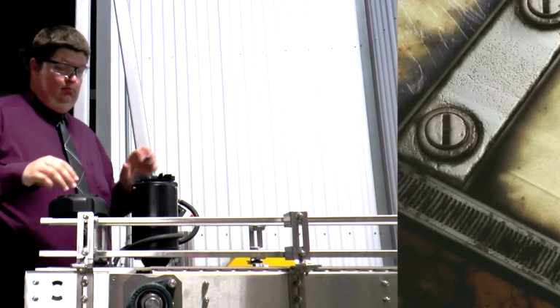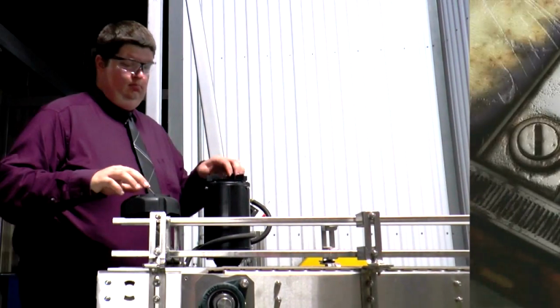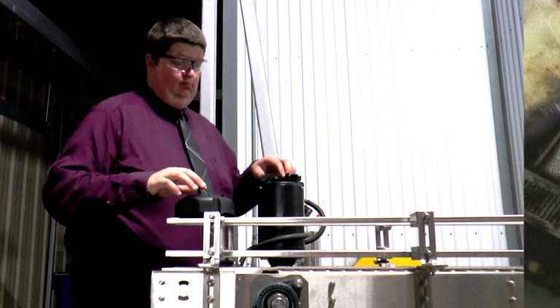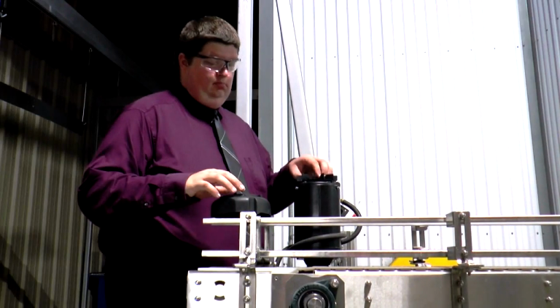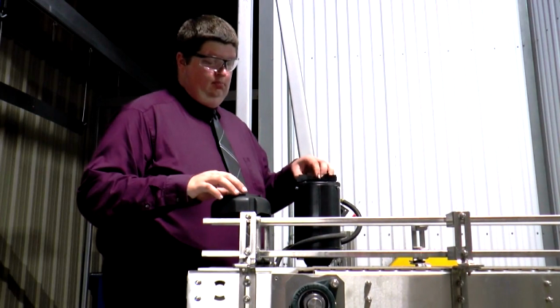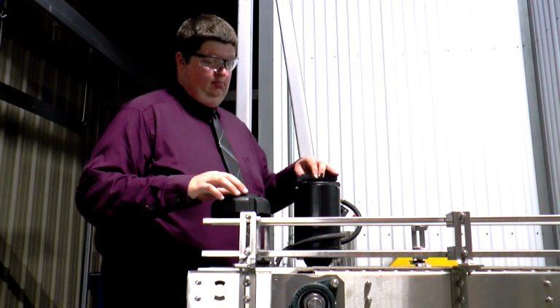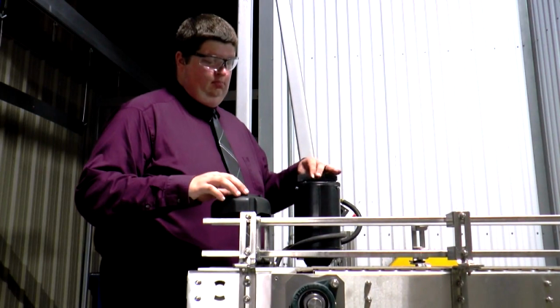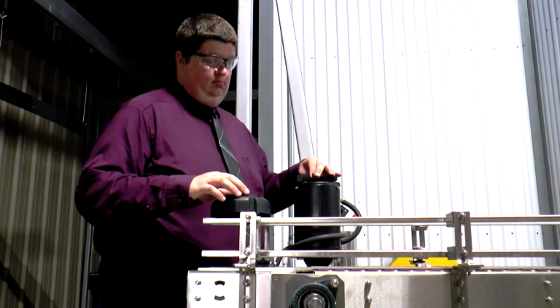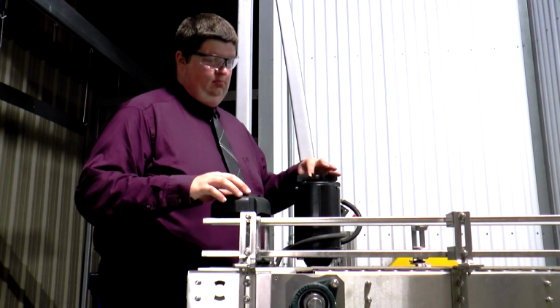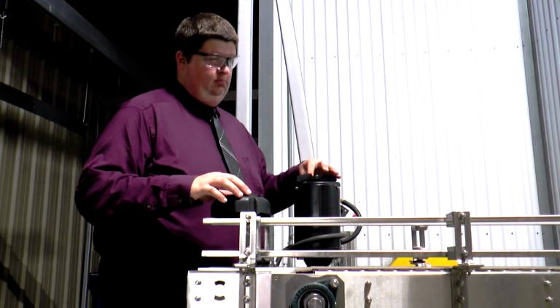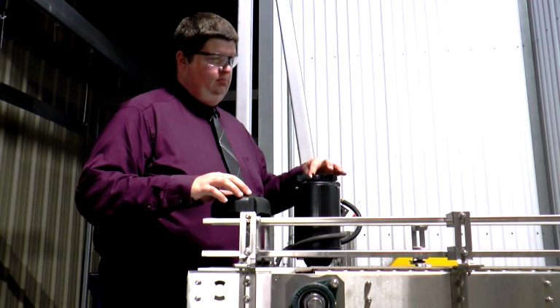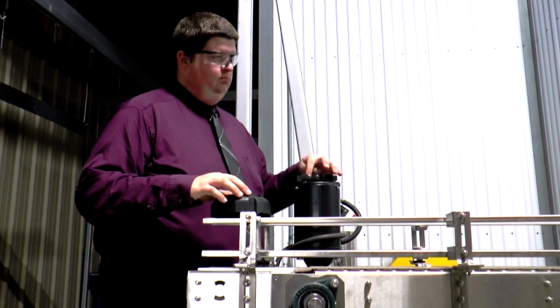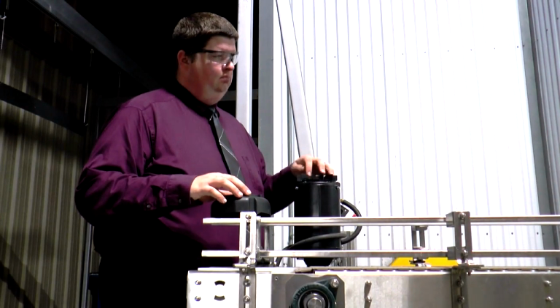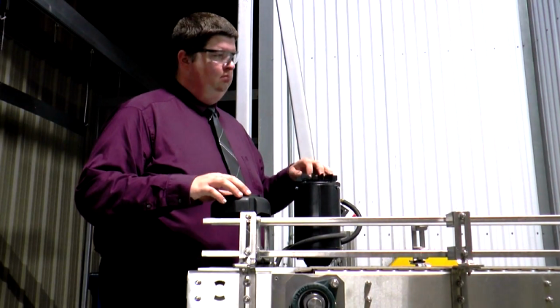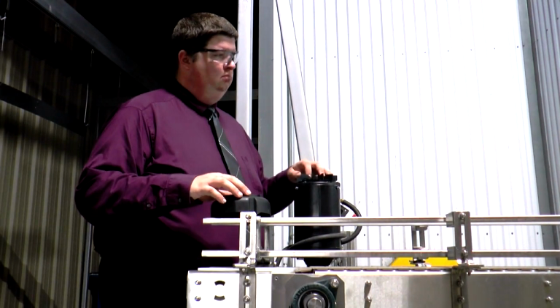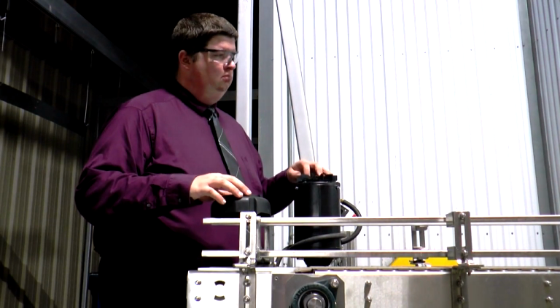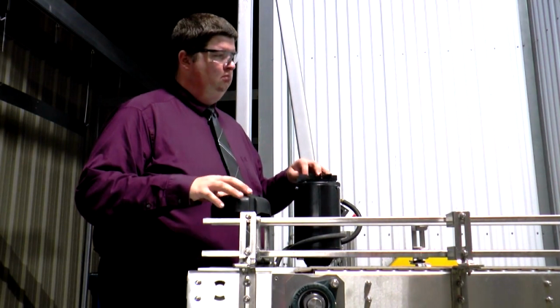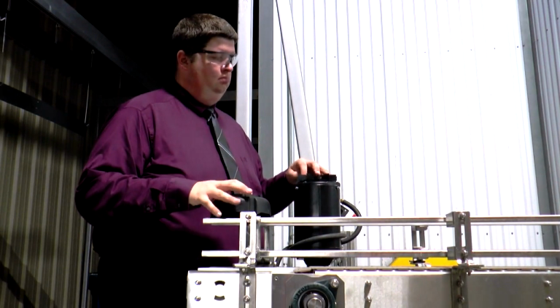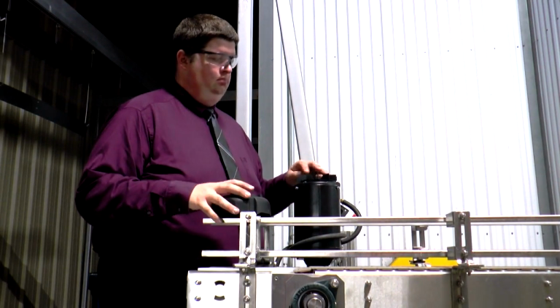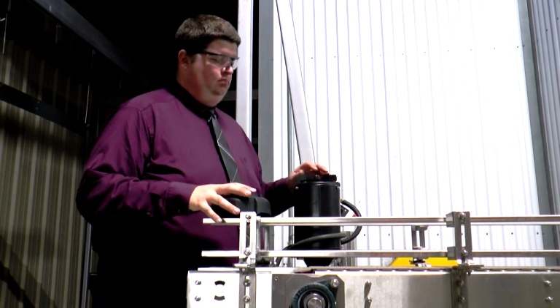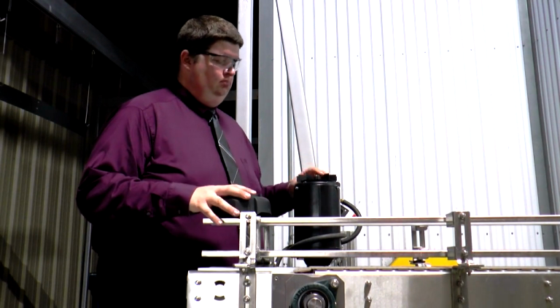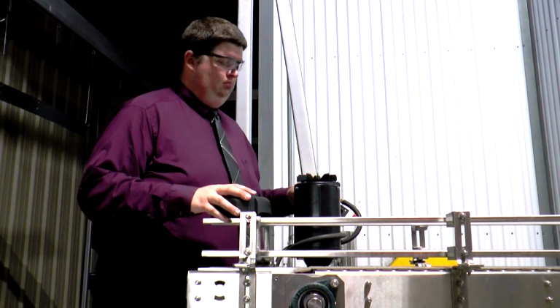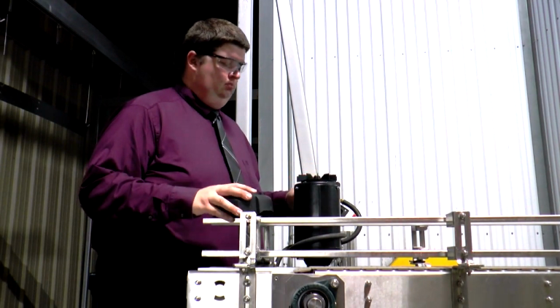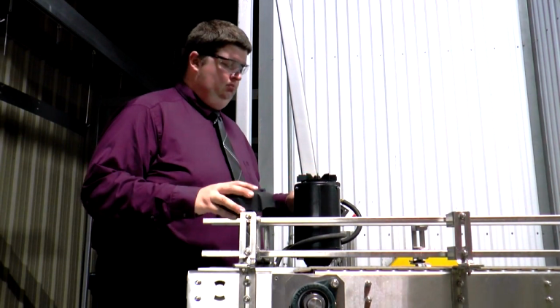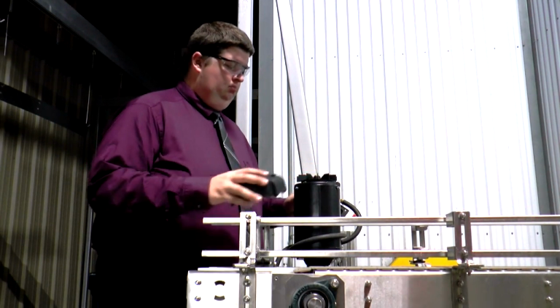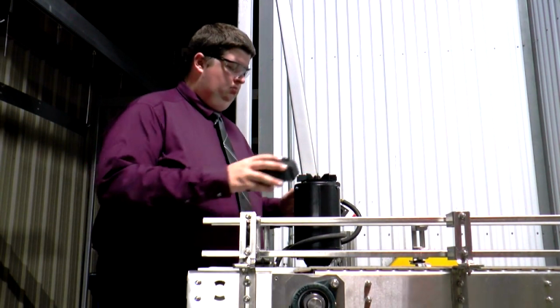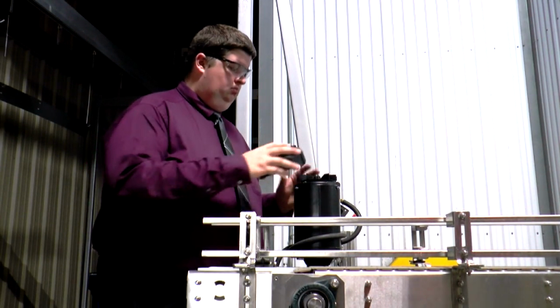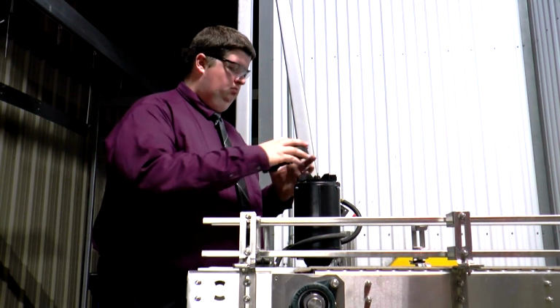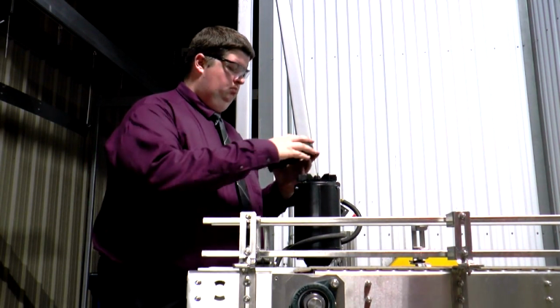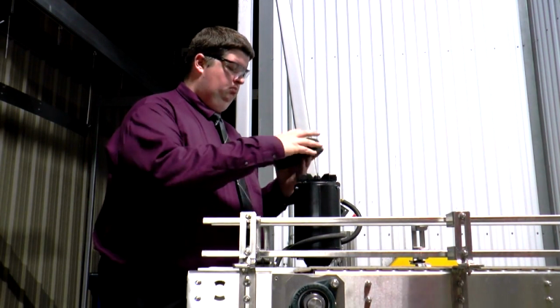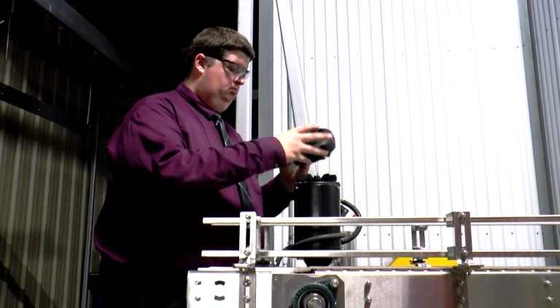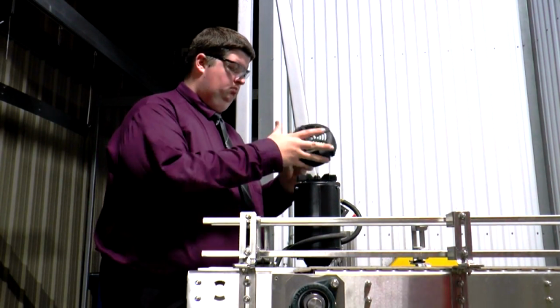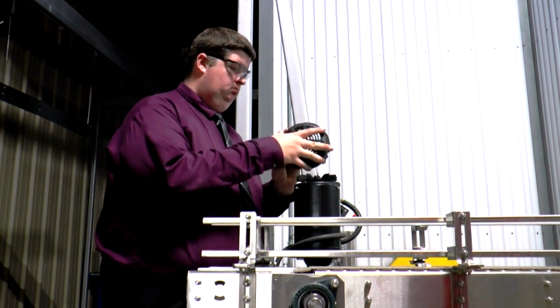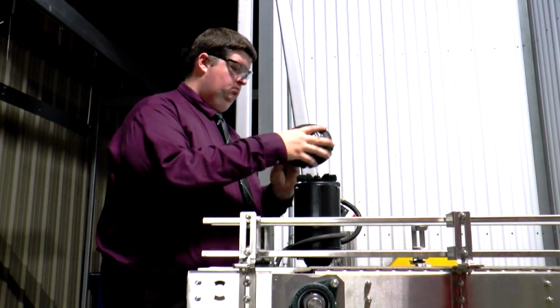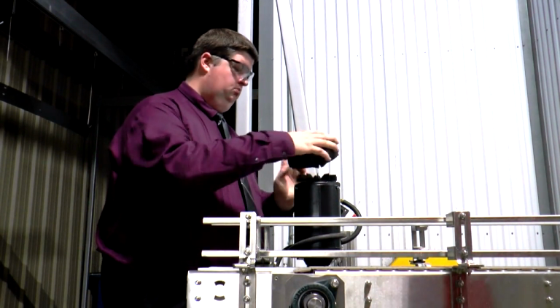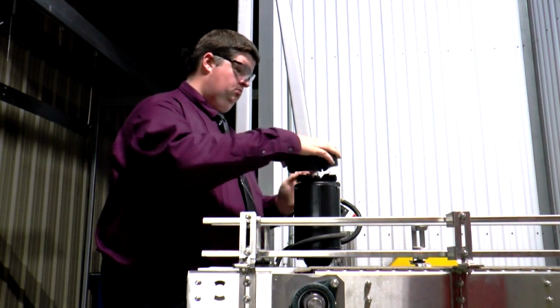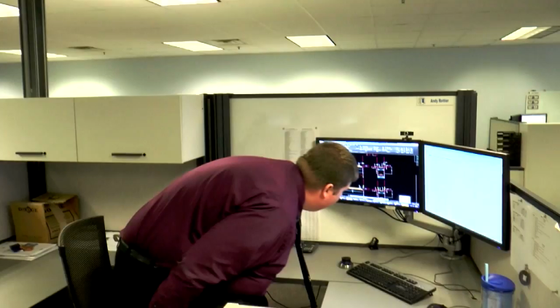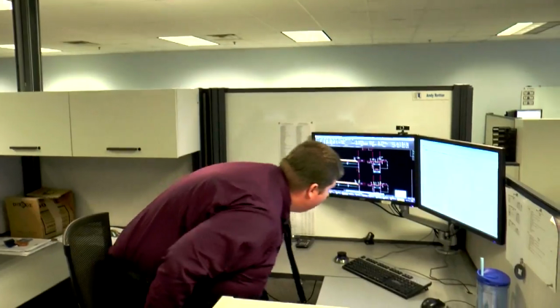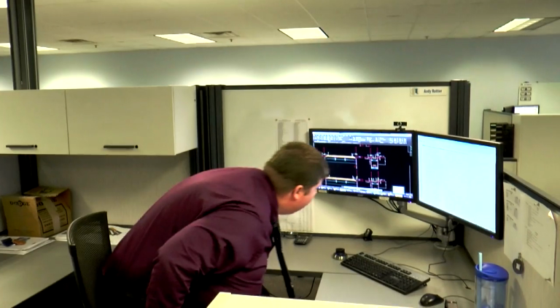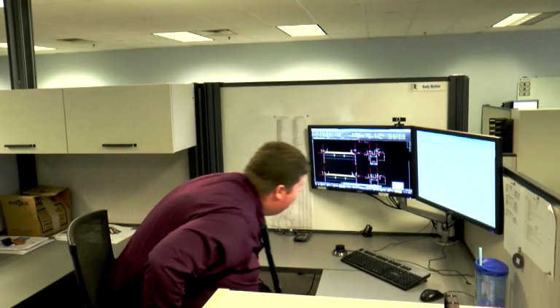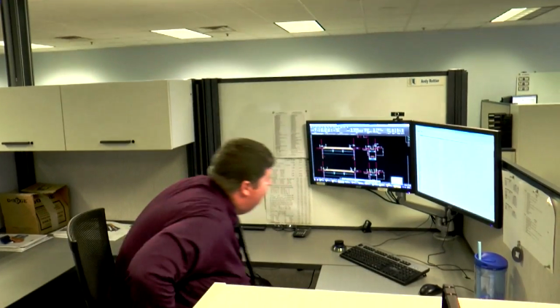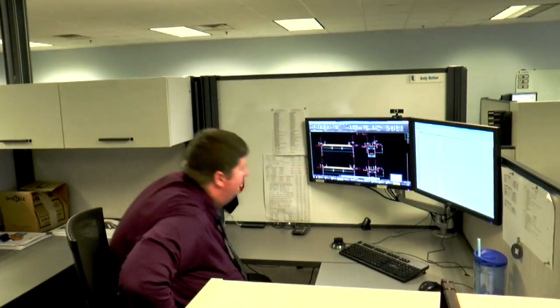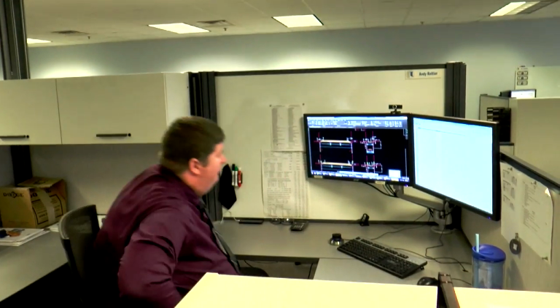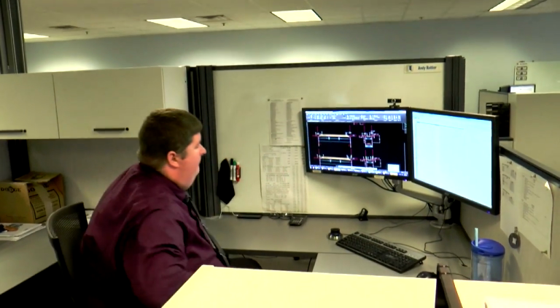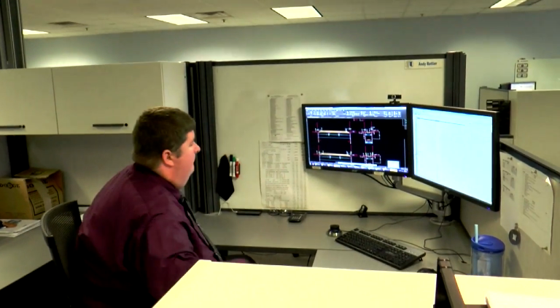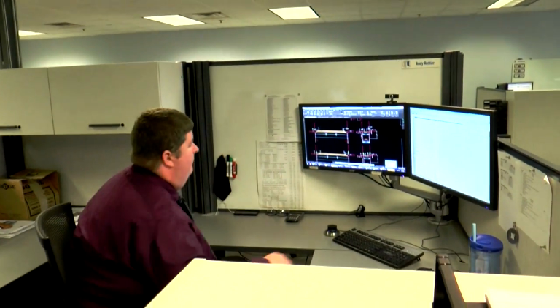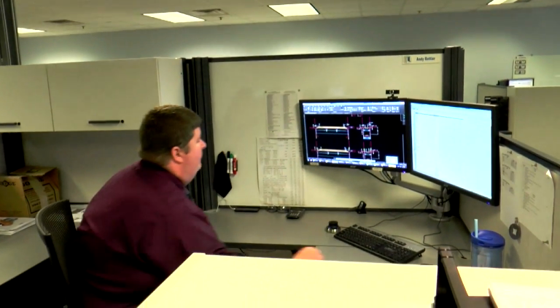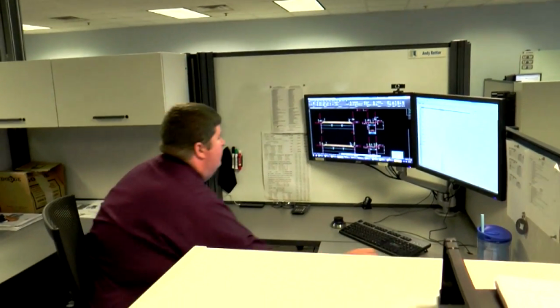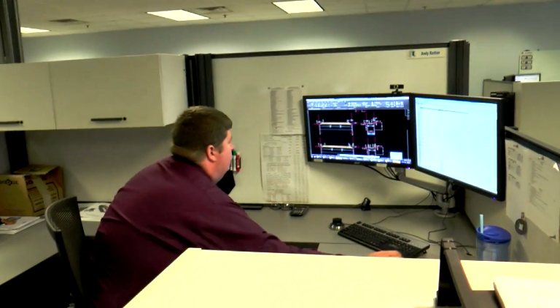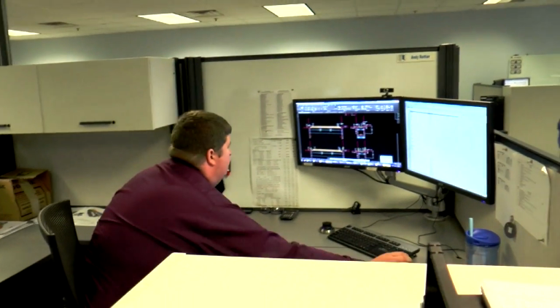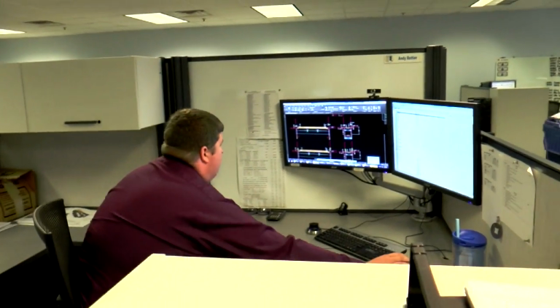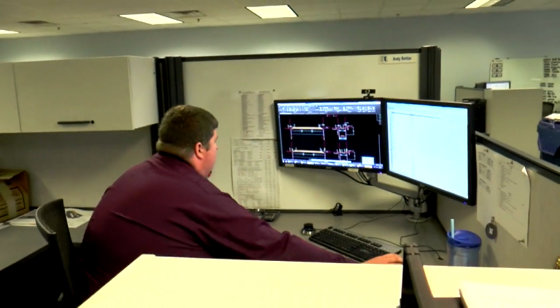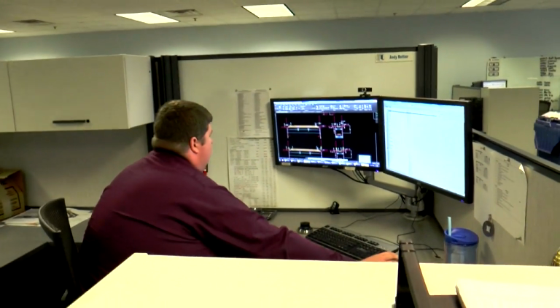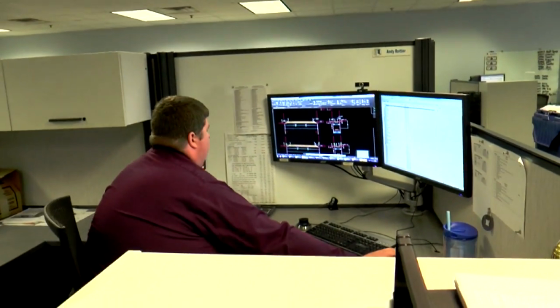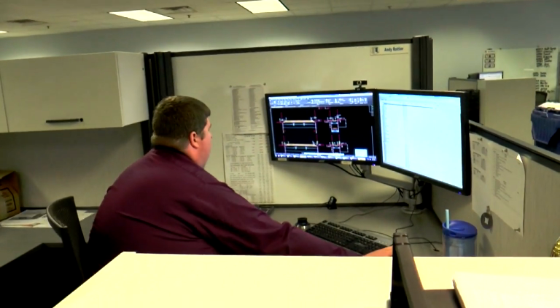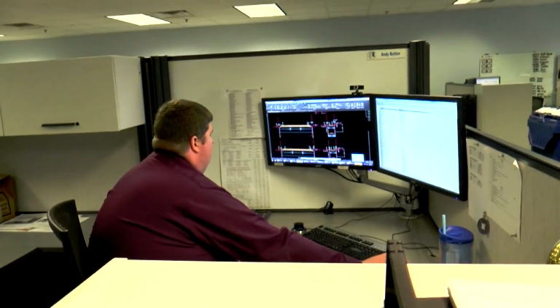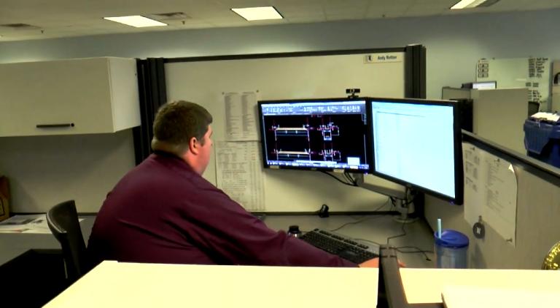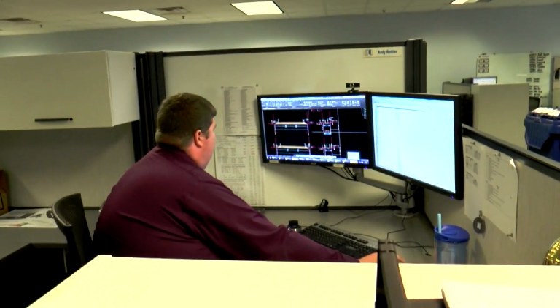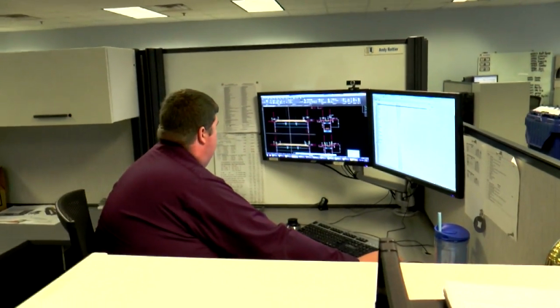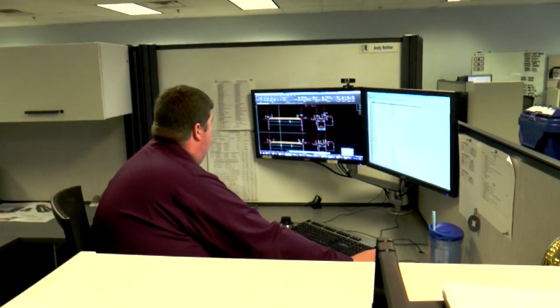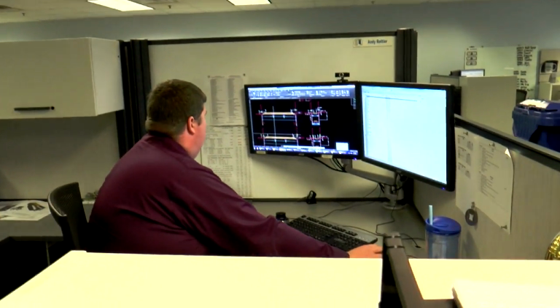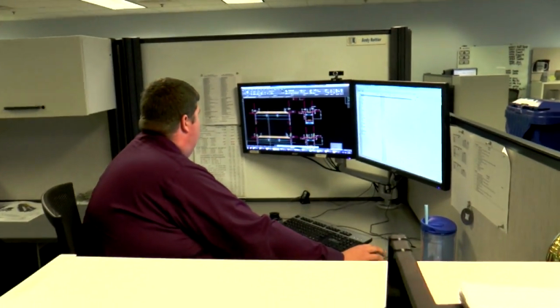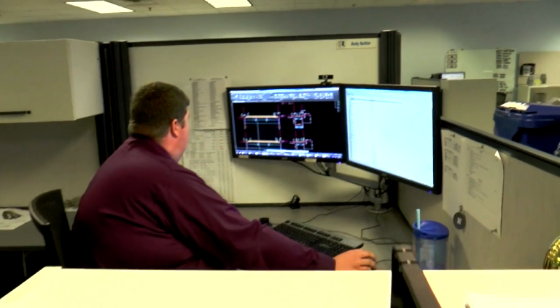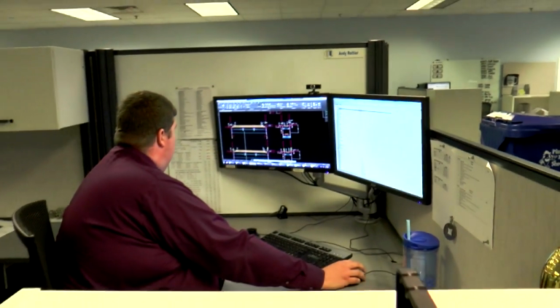Hi, my name is Andy. I work at NERCON Engineering in Okano. We make conveyor equipment.